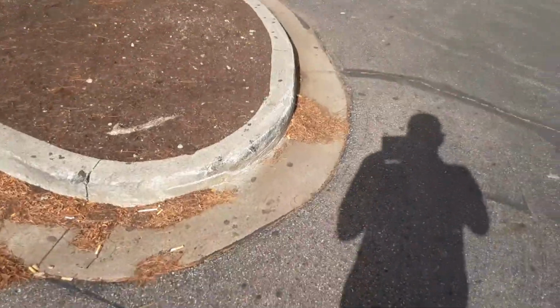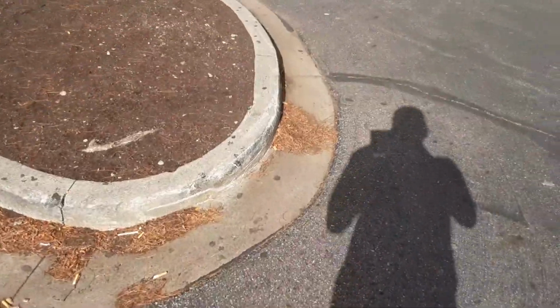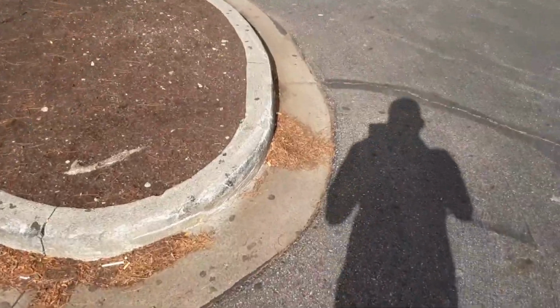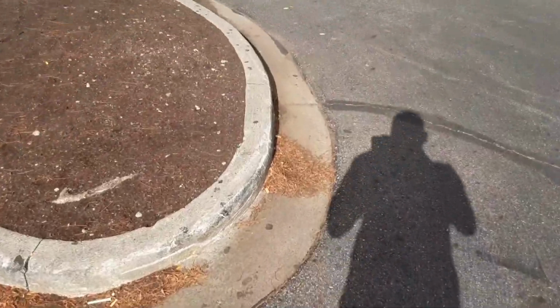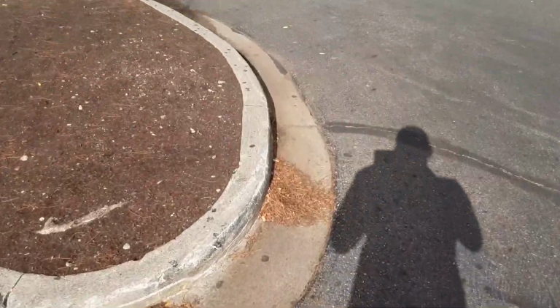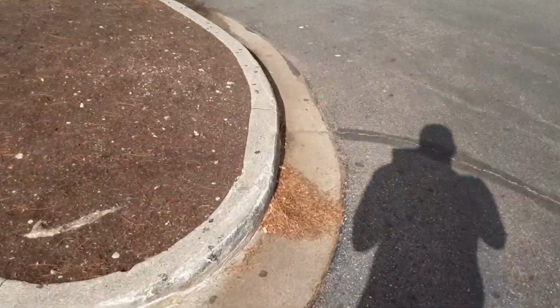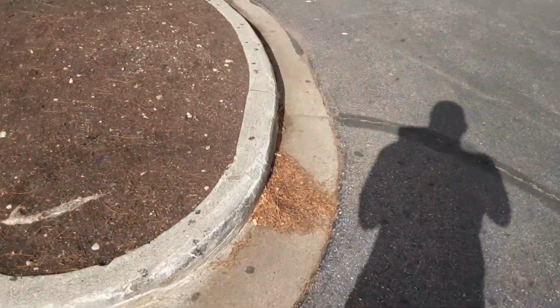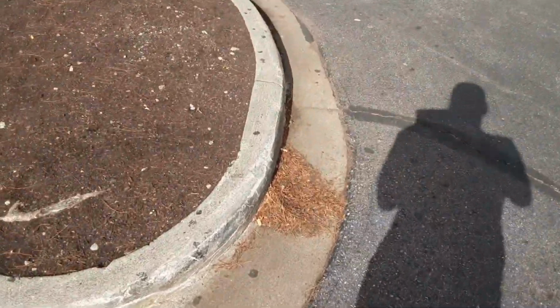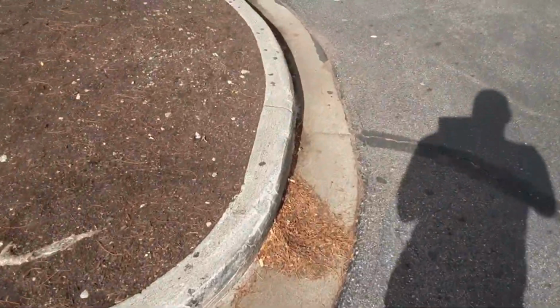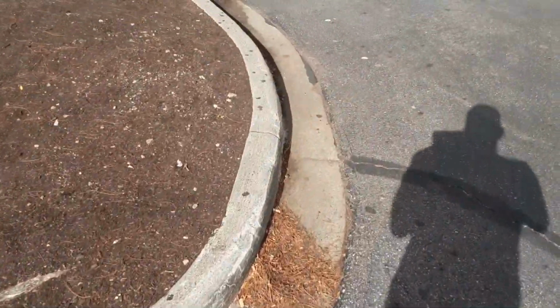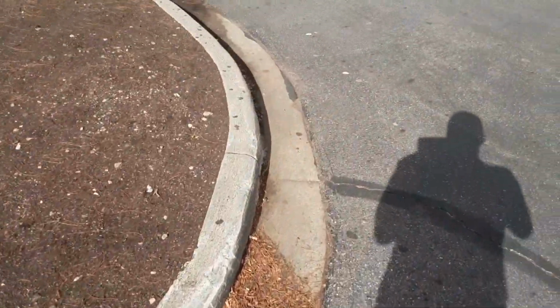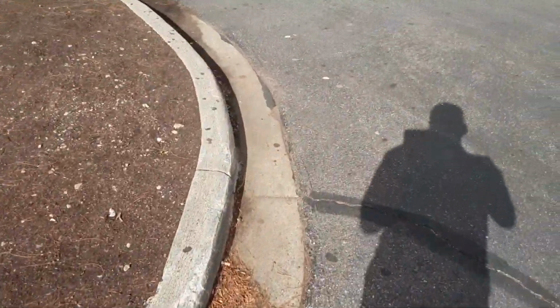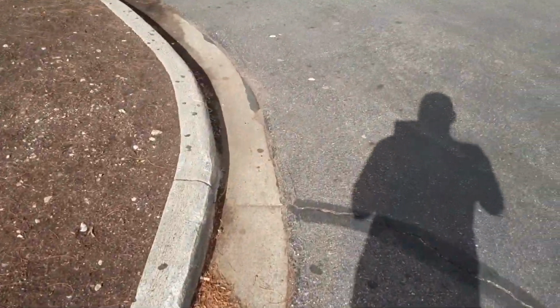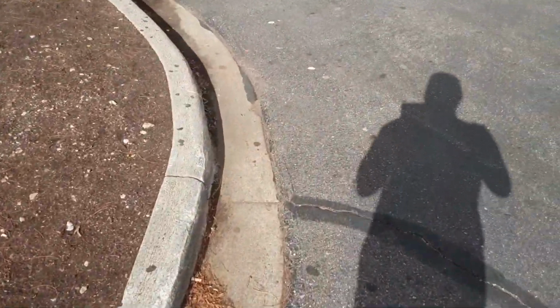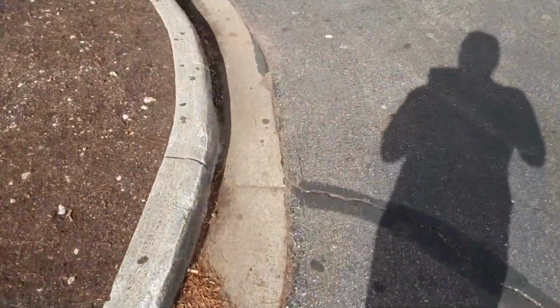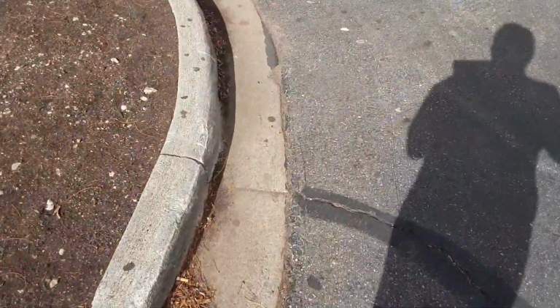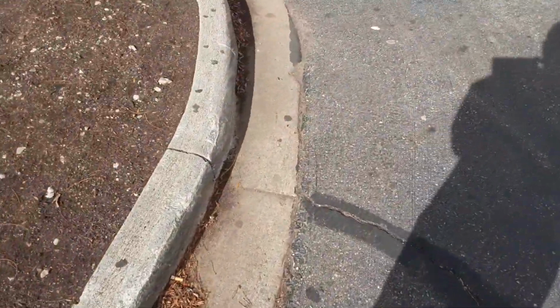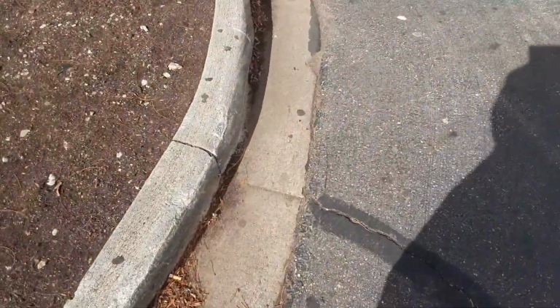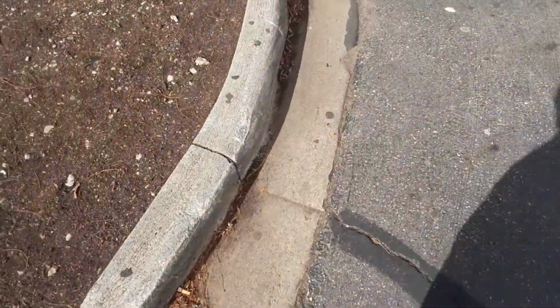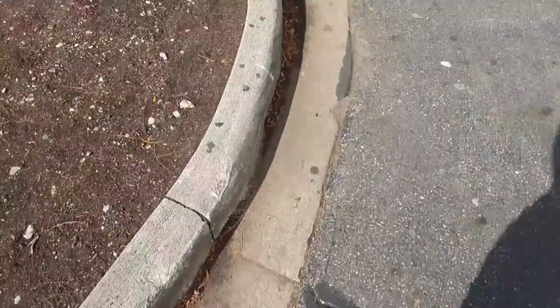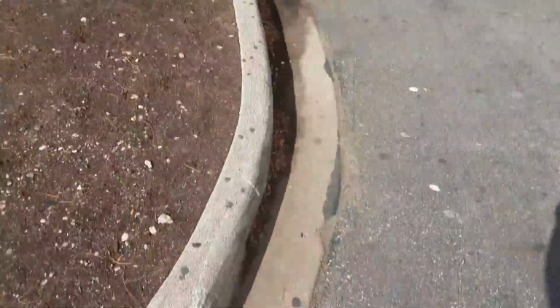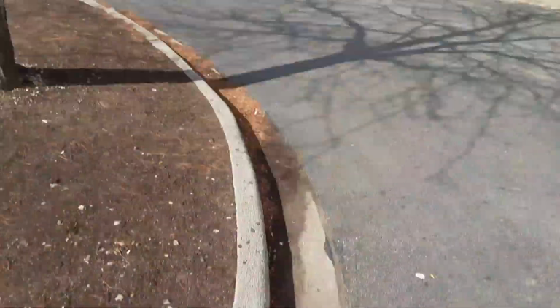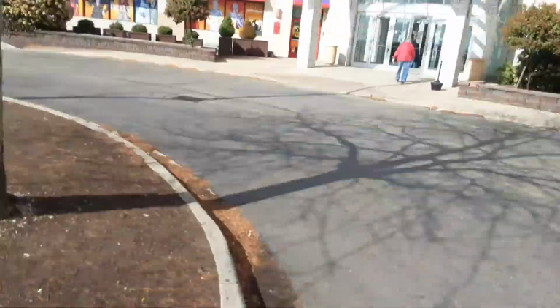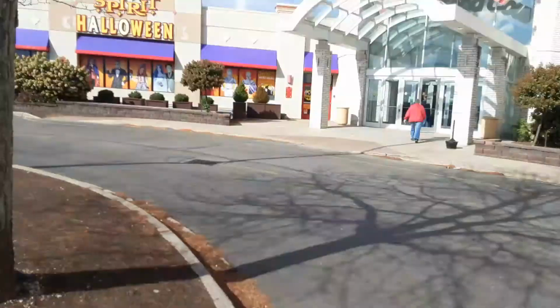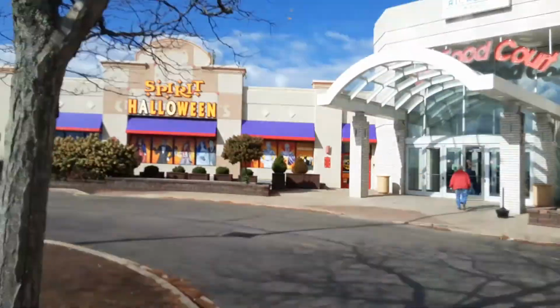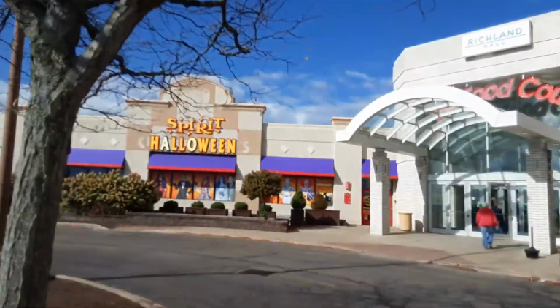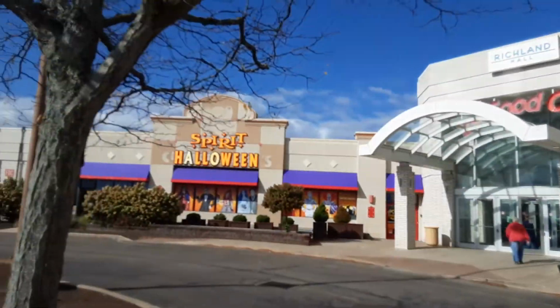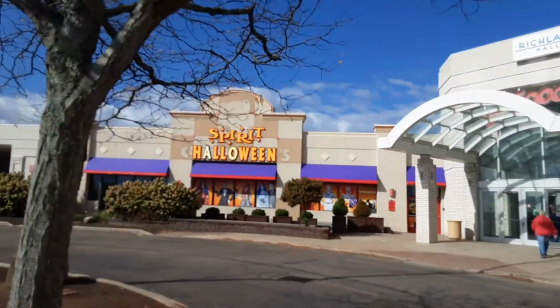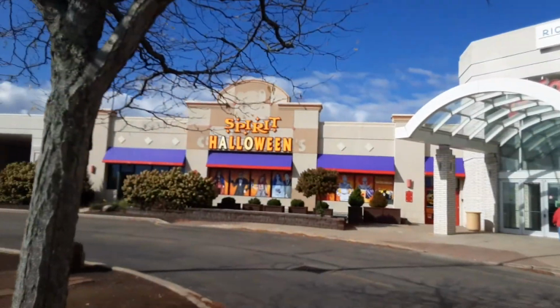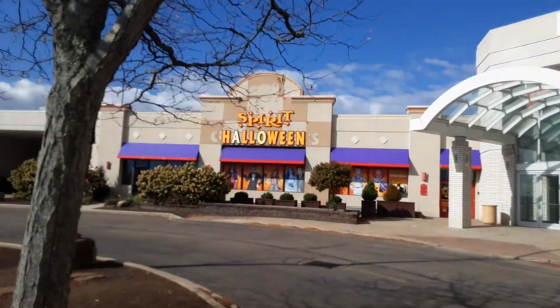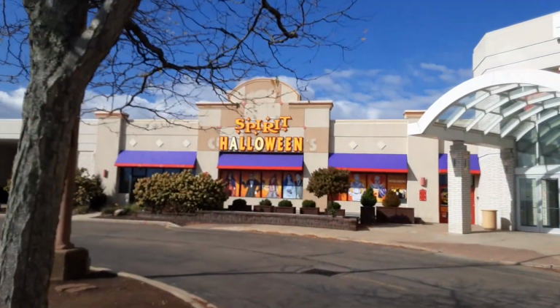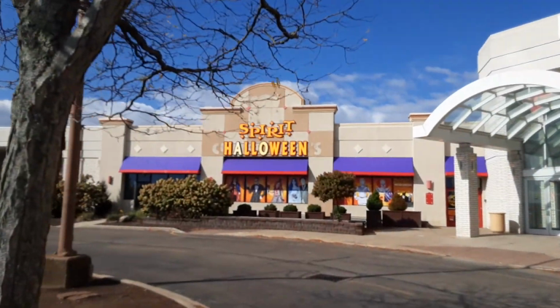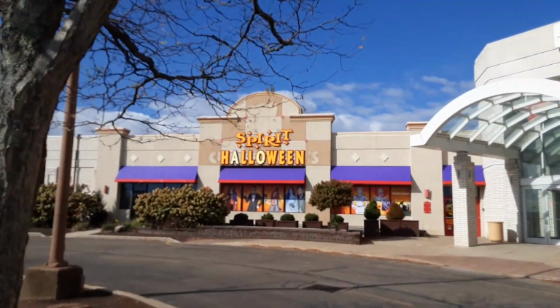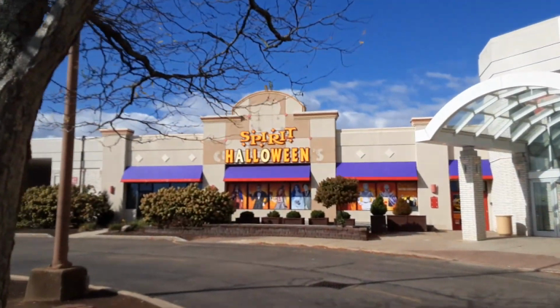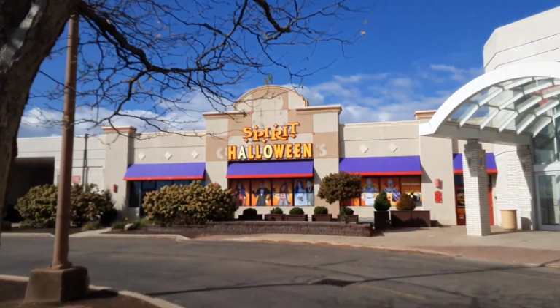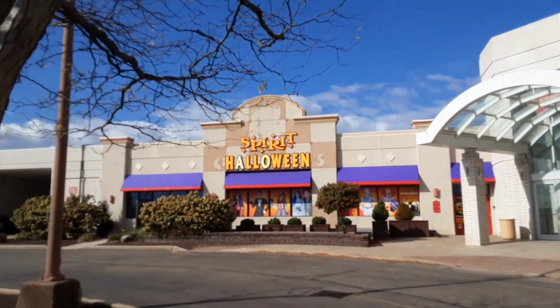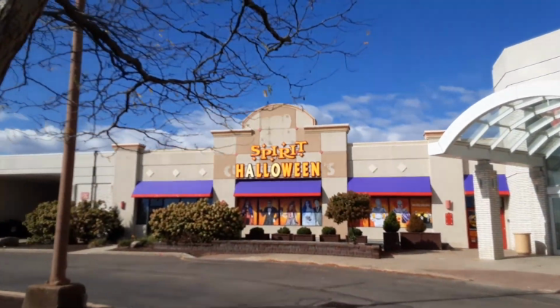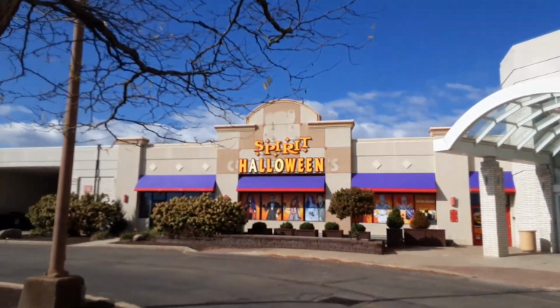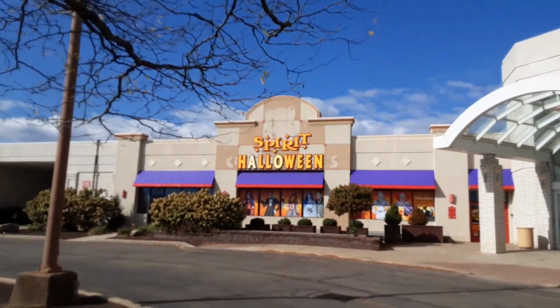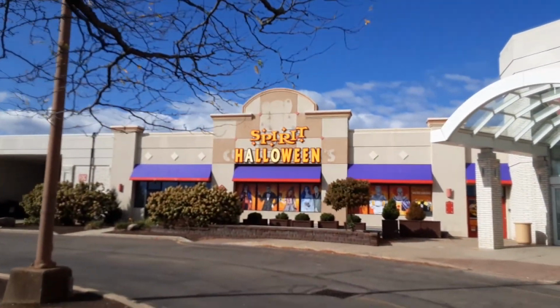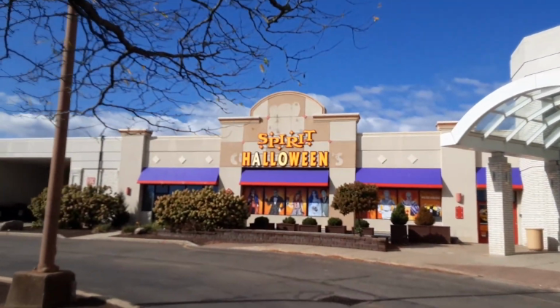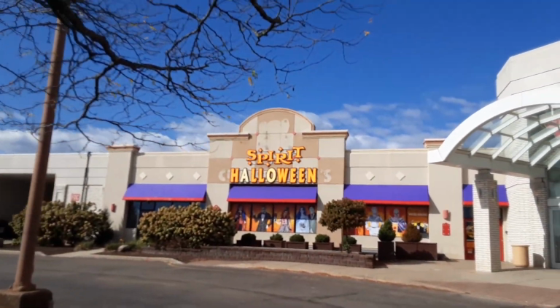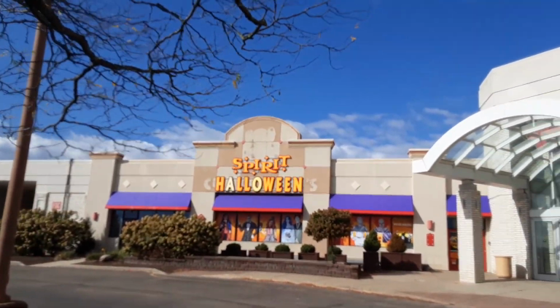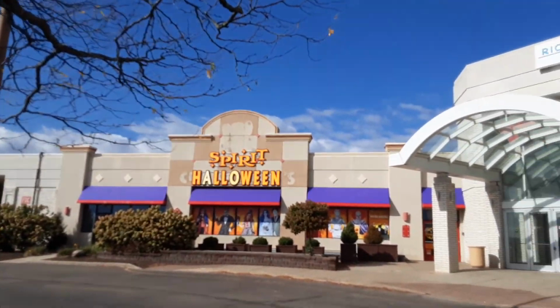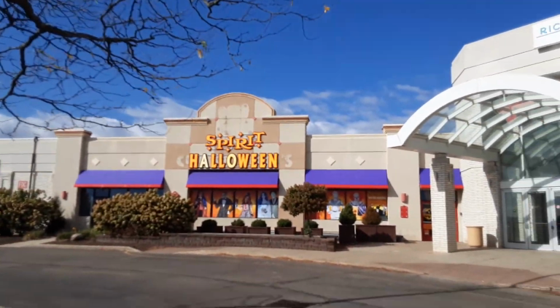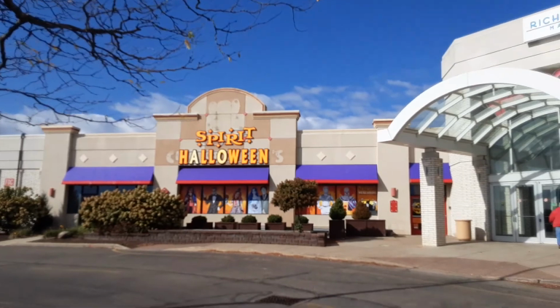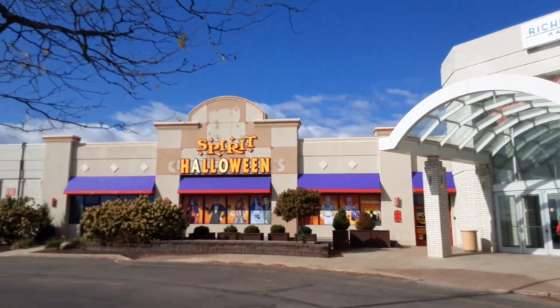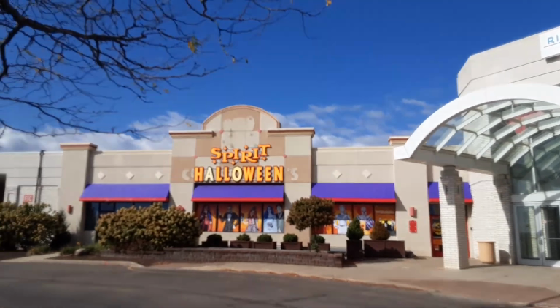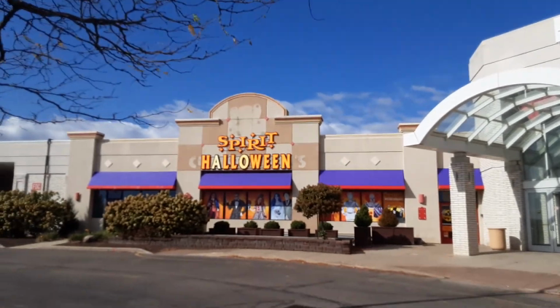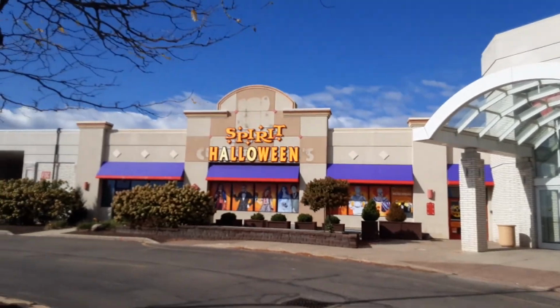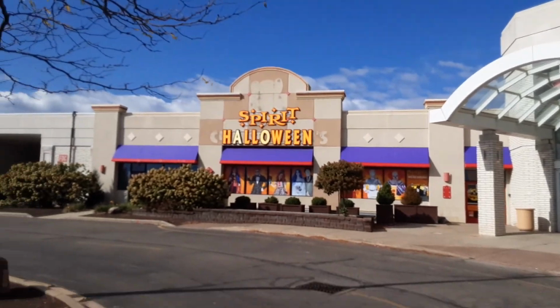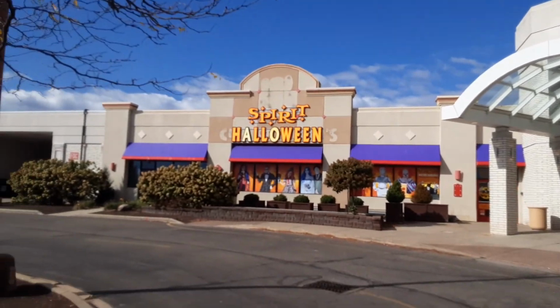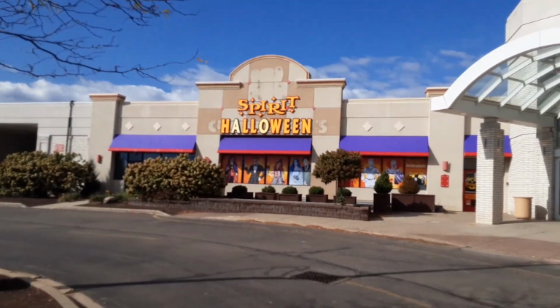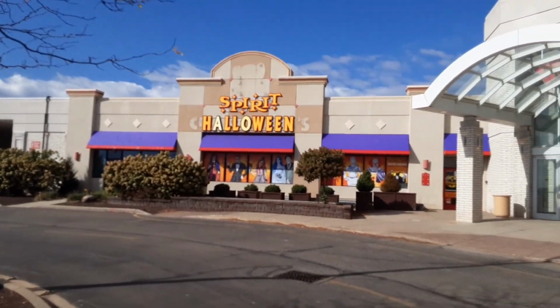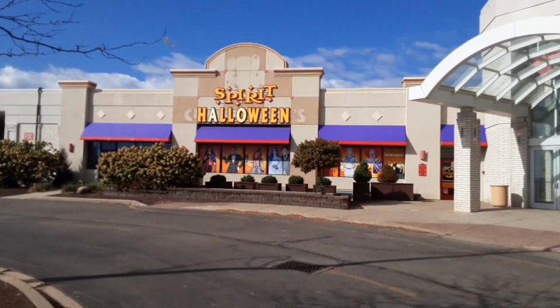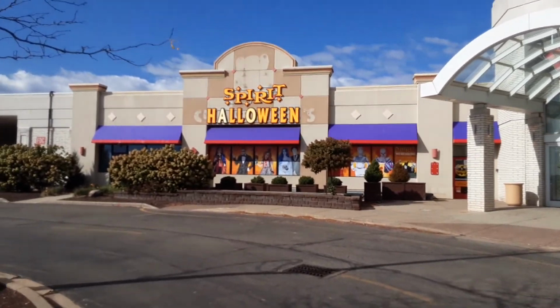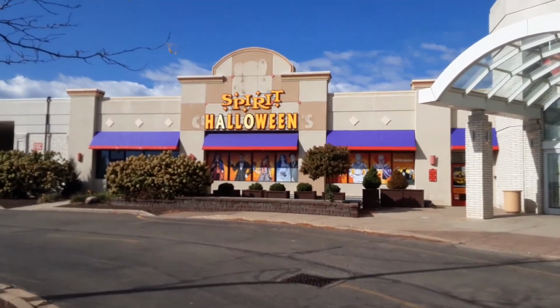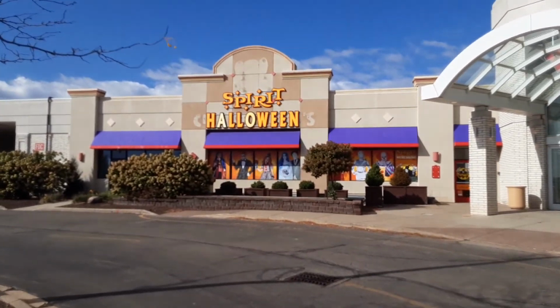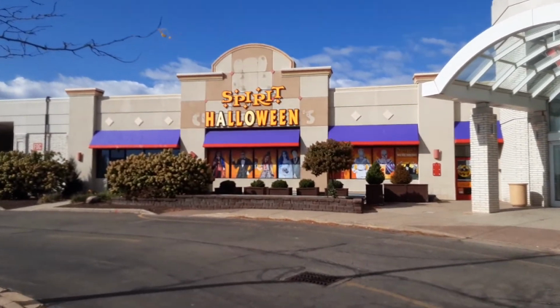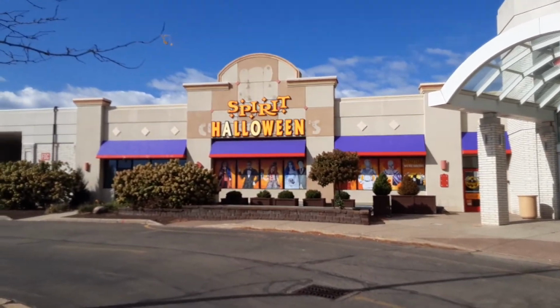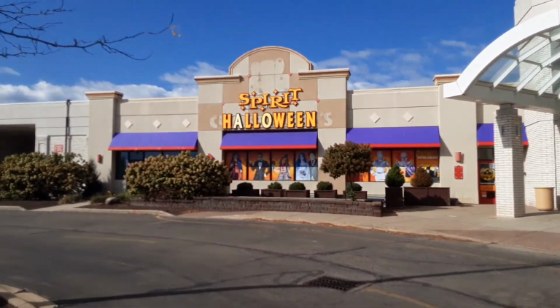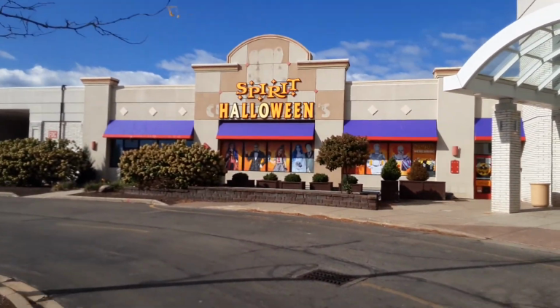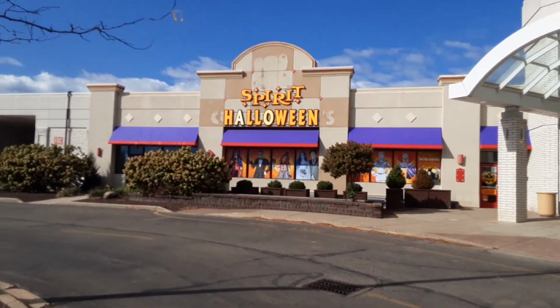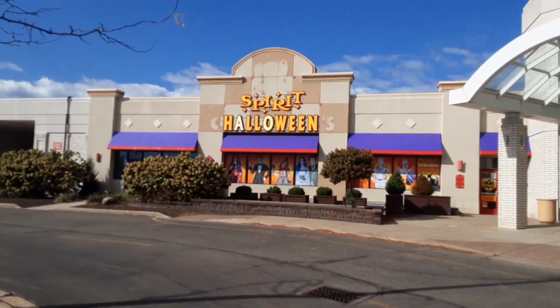Hello you guys, it is me, White, here. Today we are at the Spirit Halloween in the abandoned Chuck E. Cheese. So let's check it out.